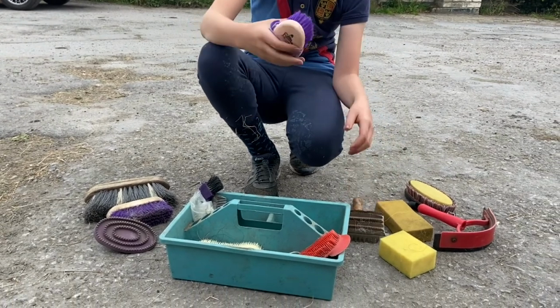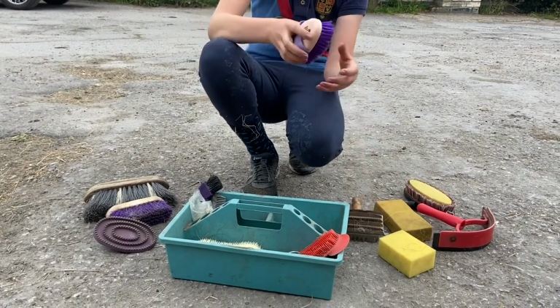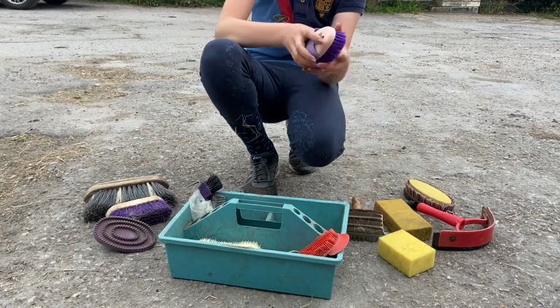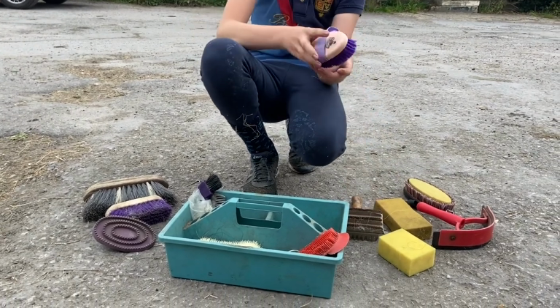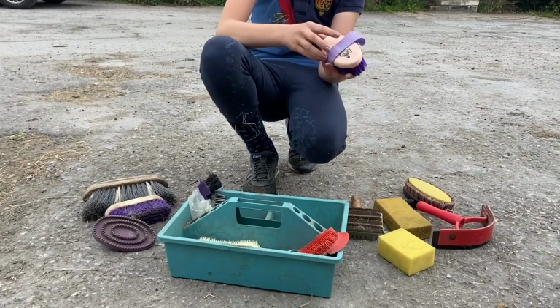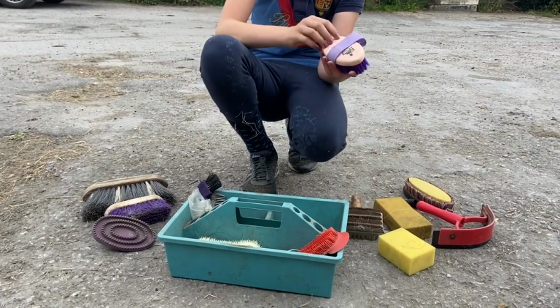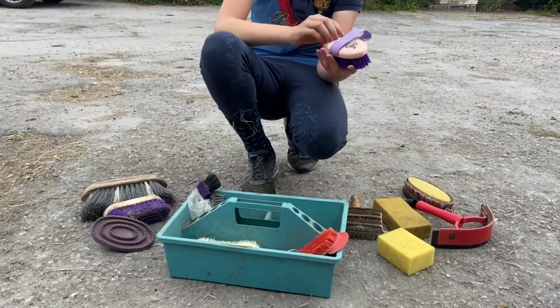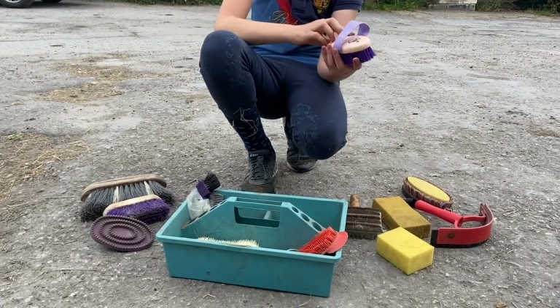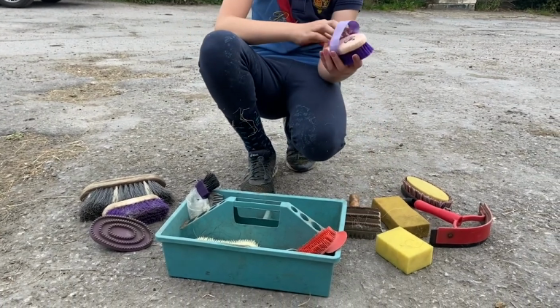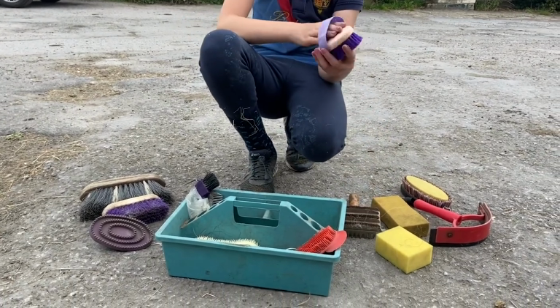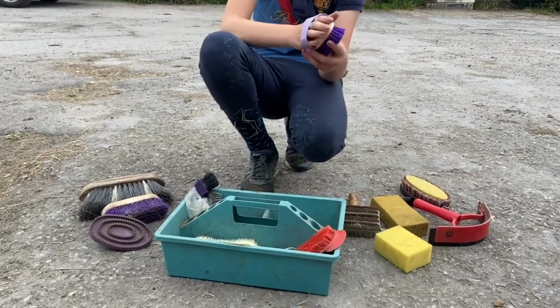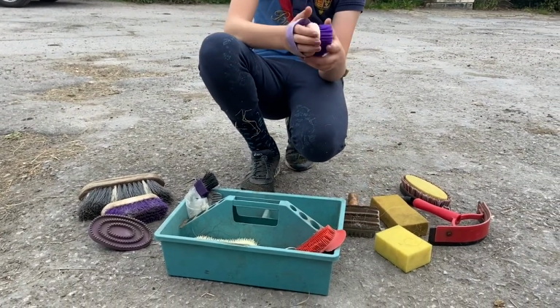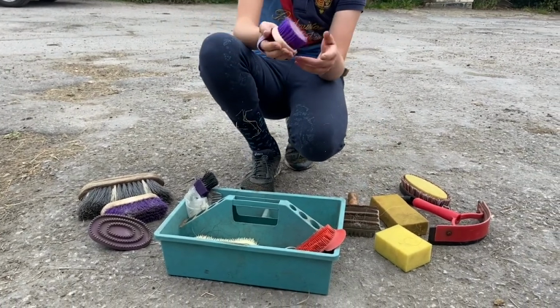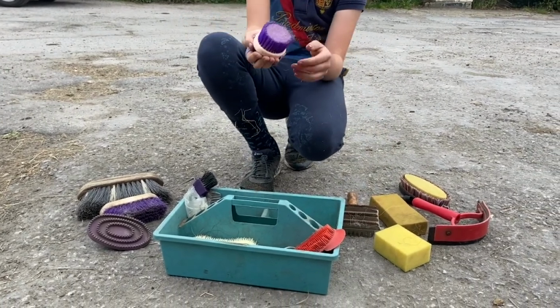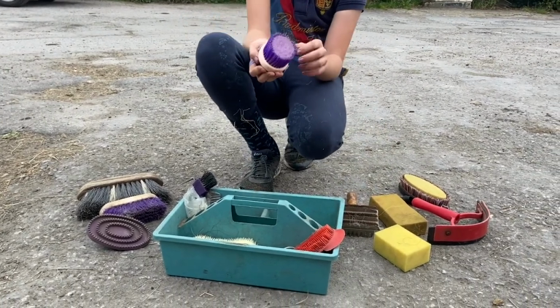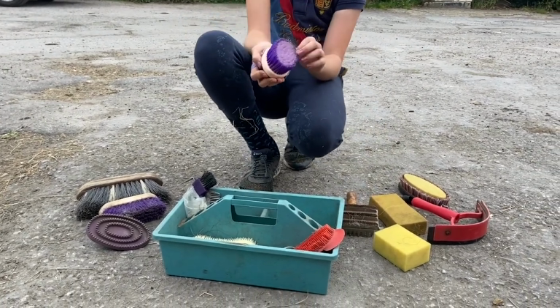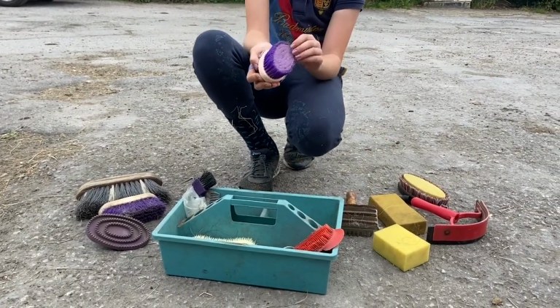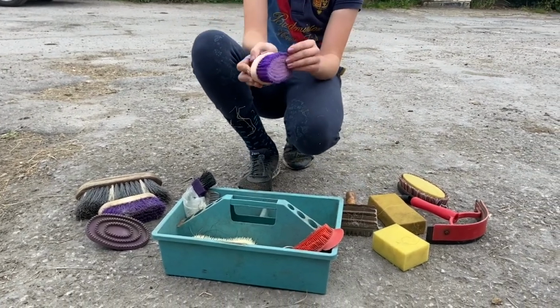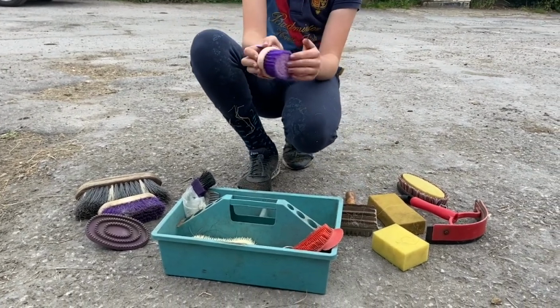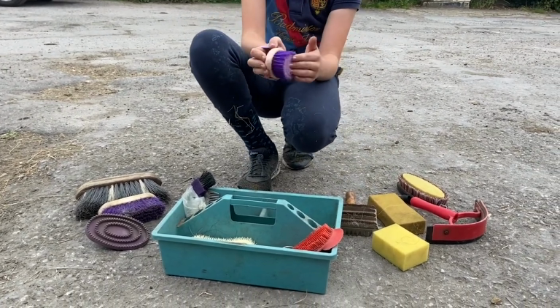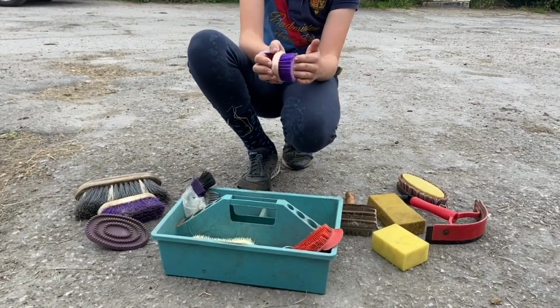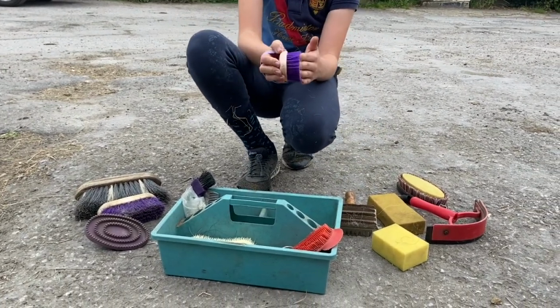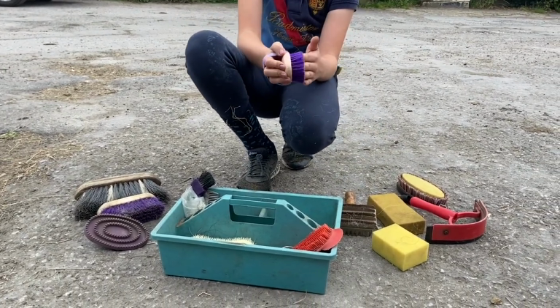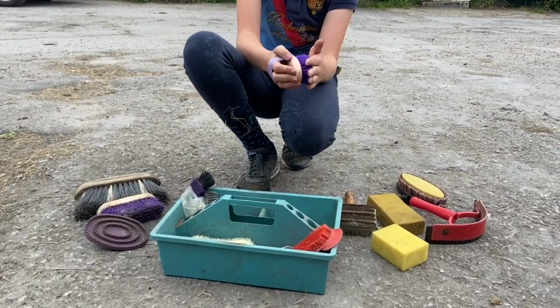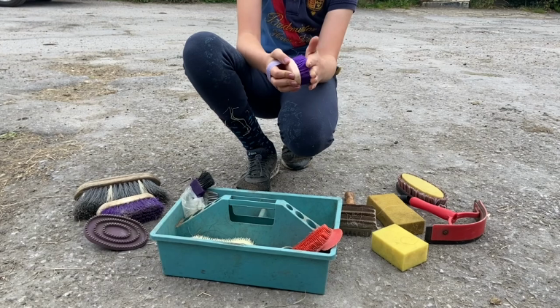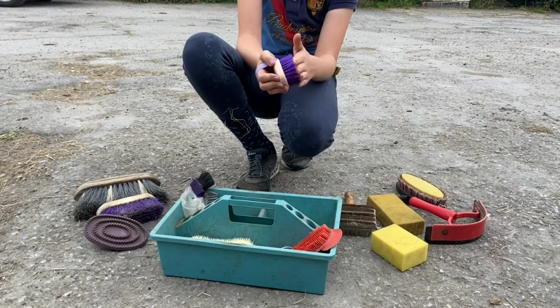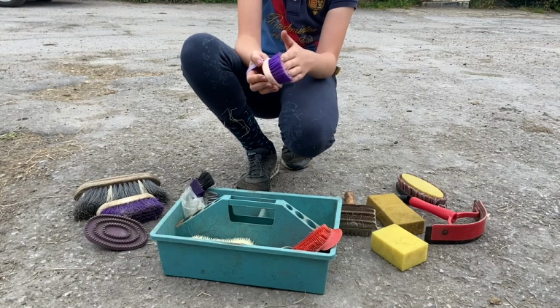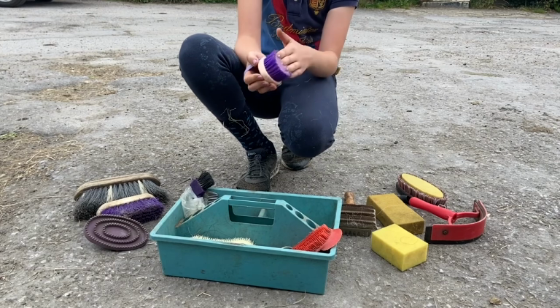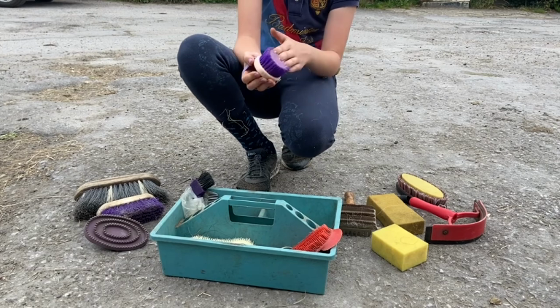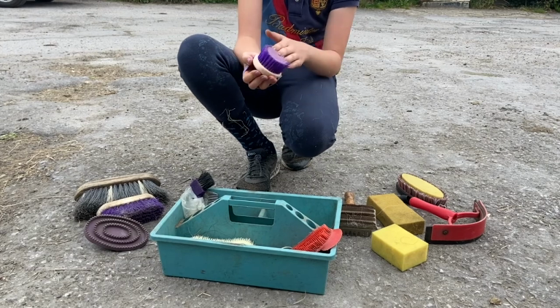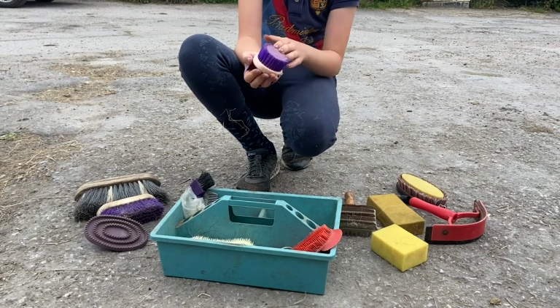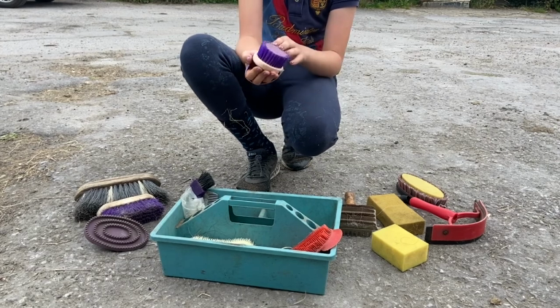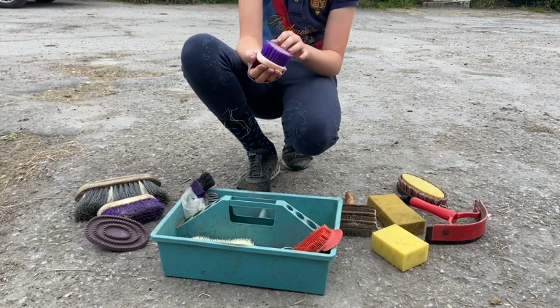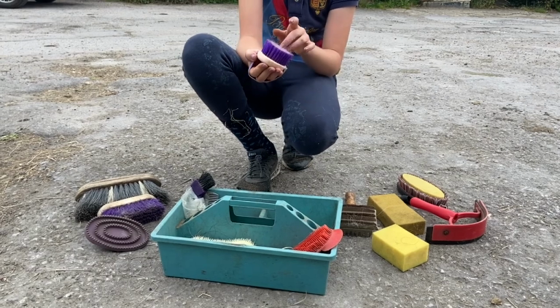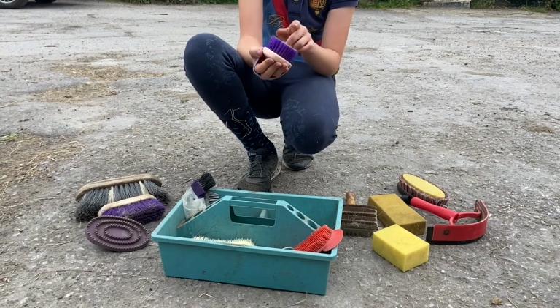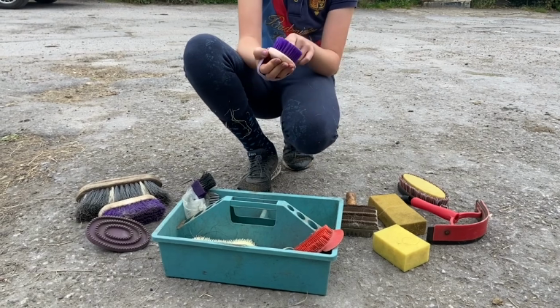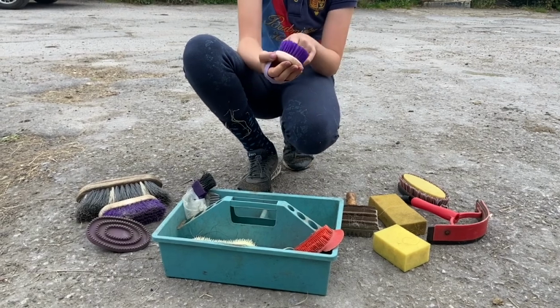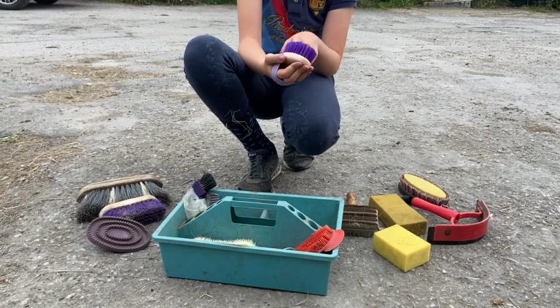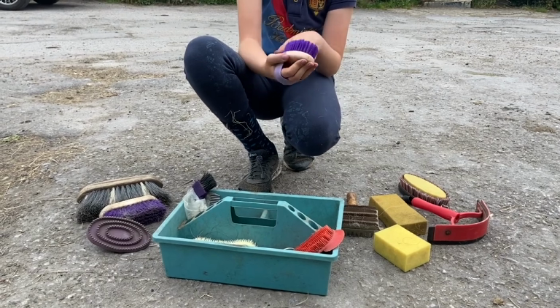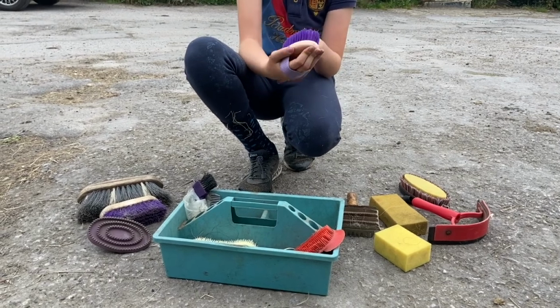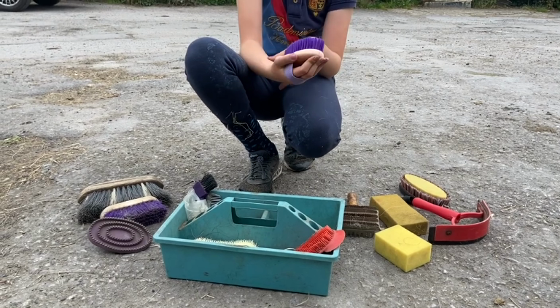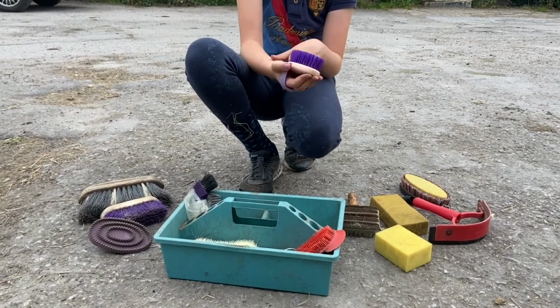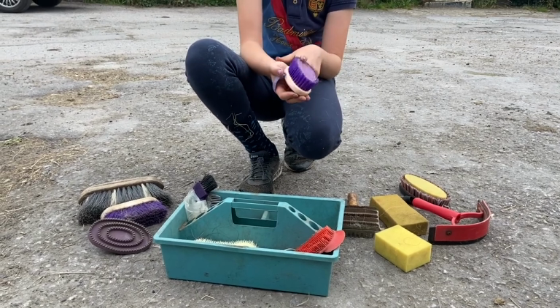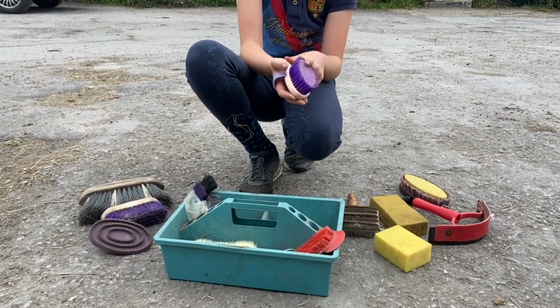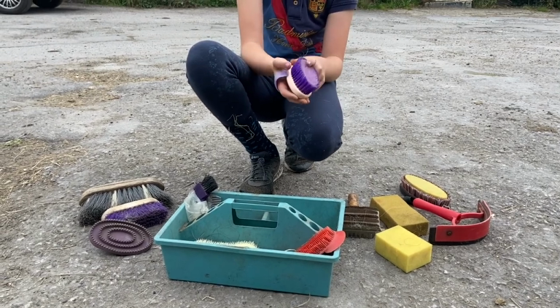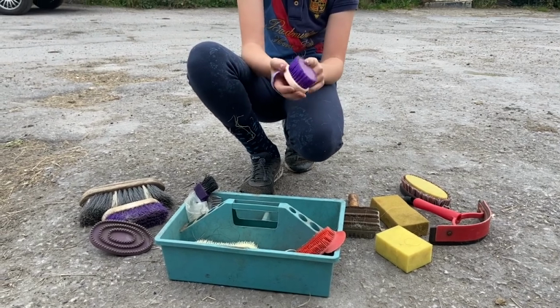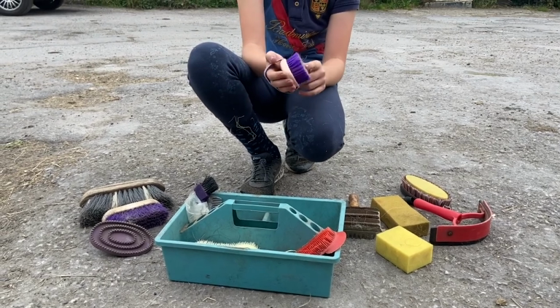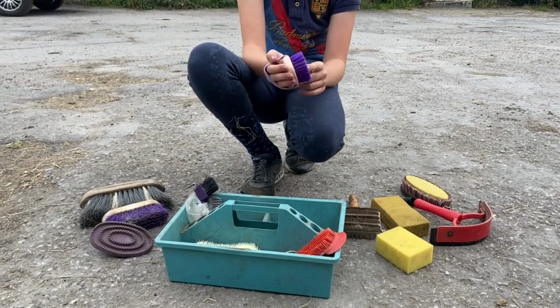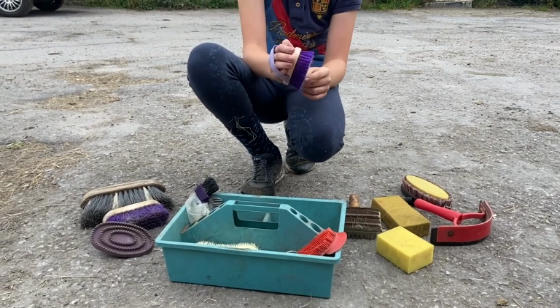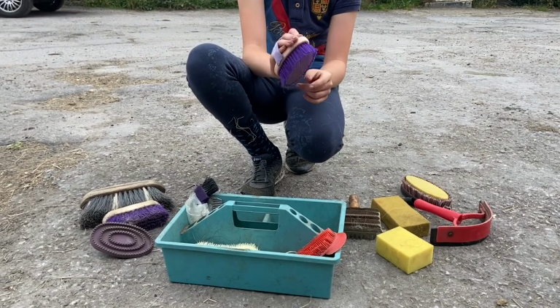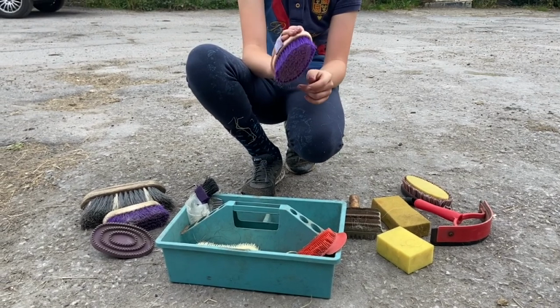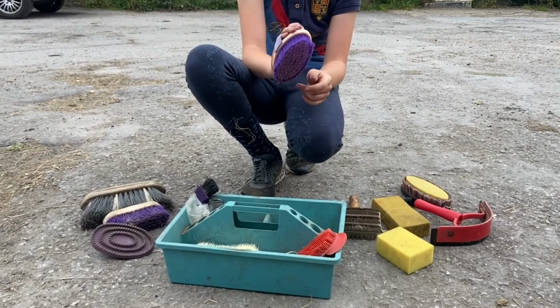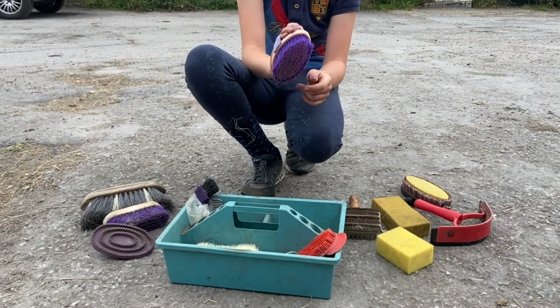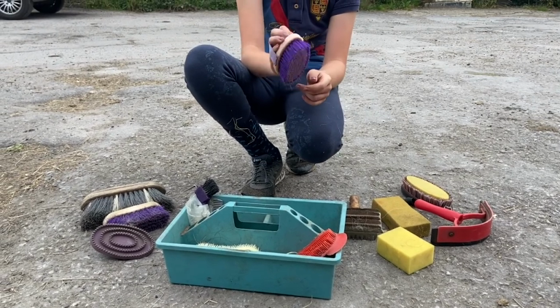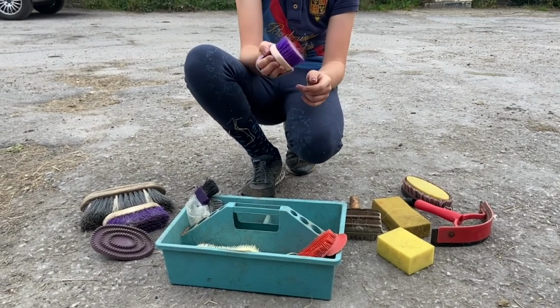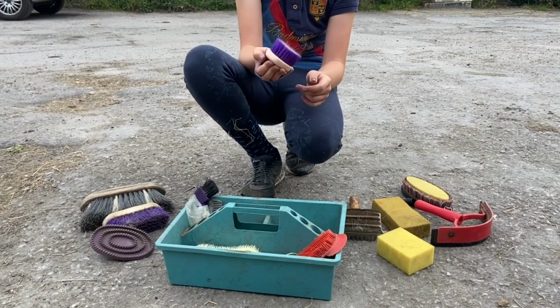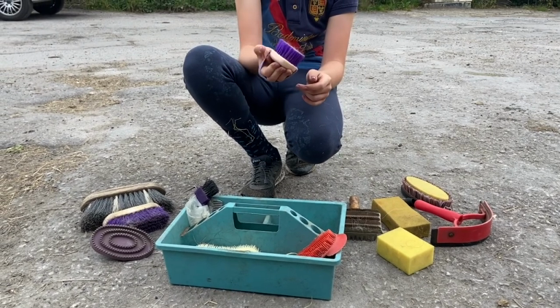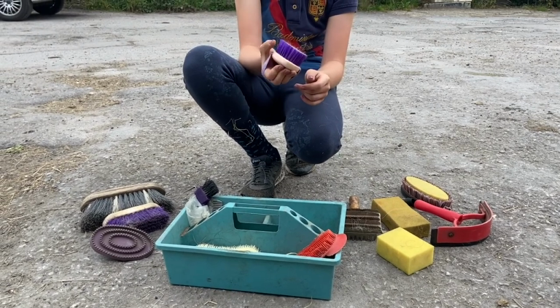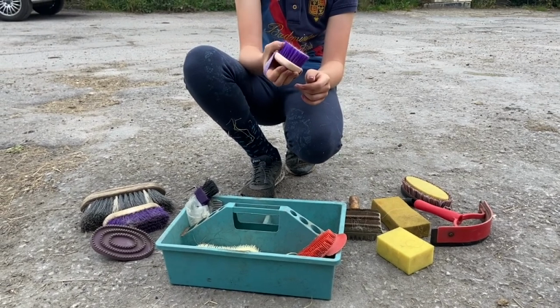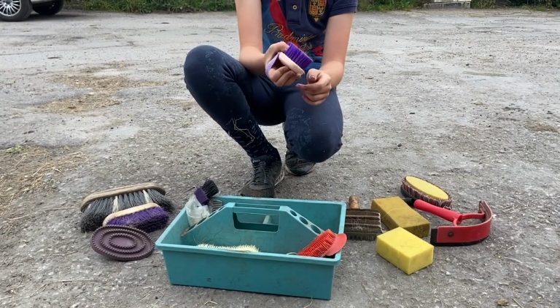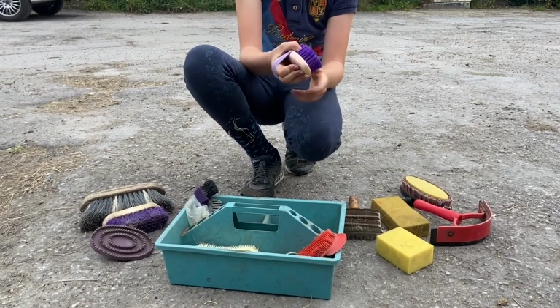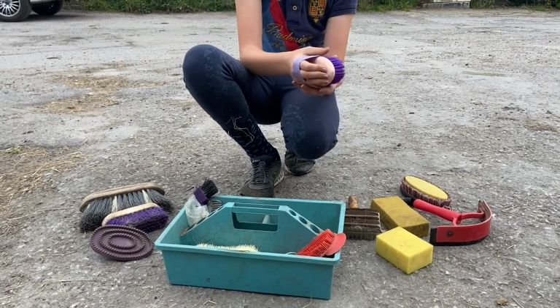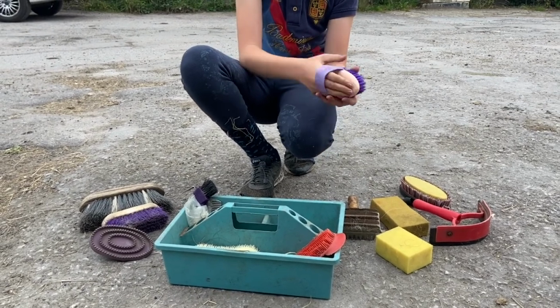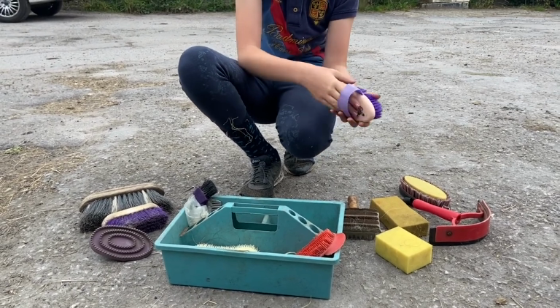Next is a body brush — this is a very small one, and this is really good for stabled horses just to get them all nice and clean.